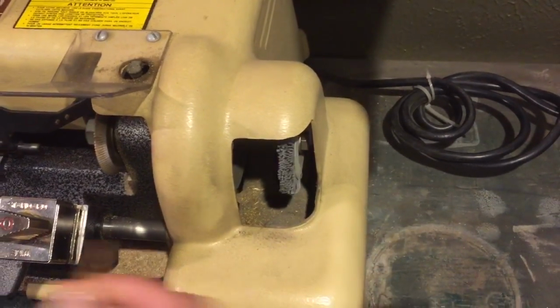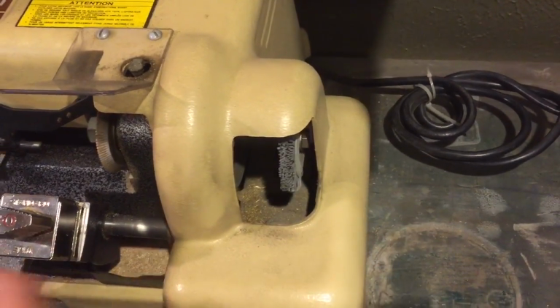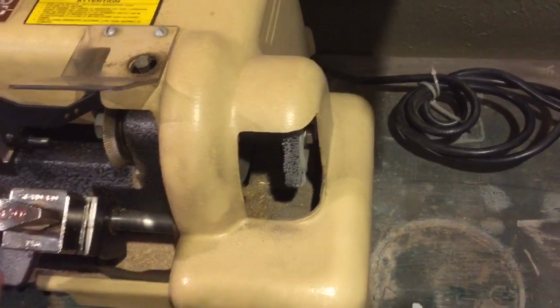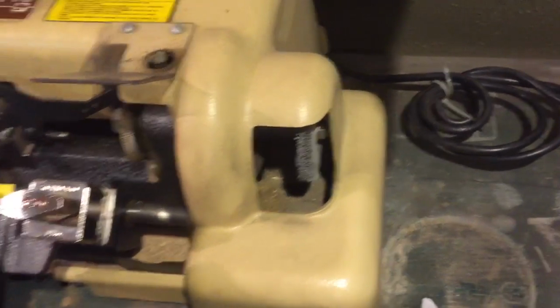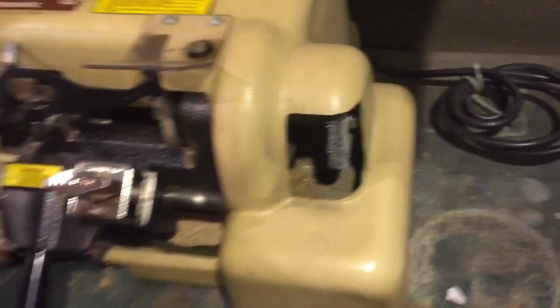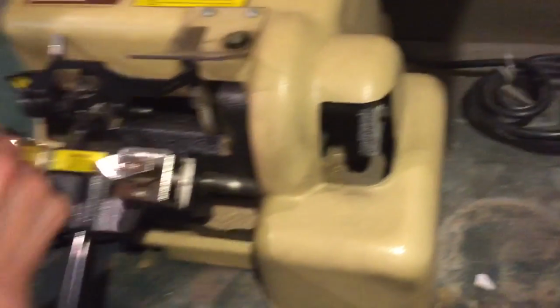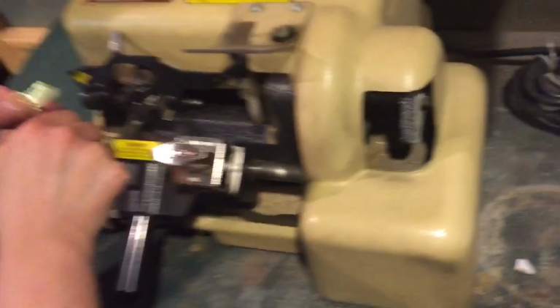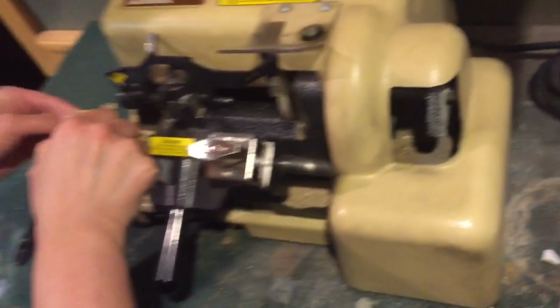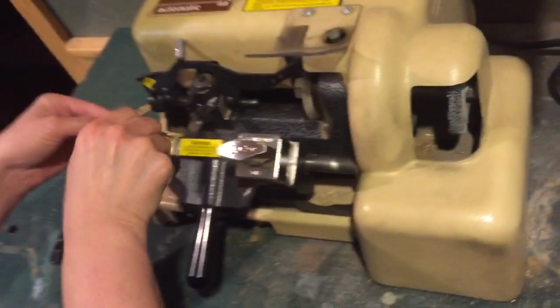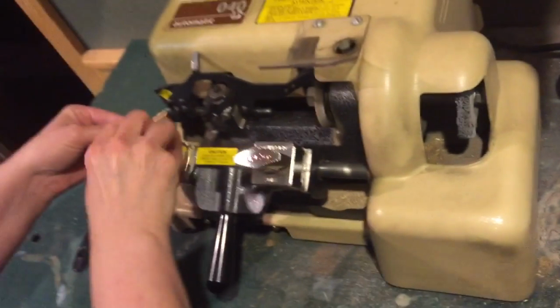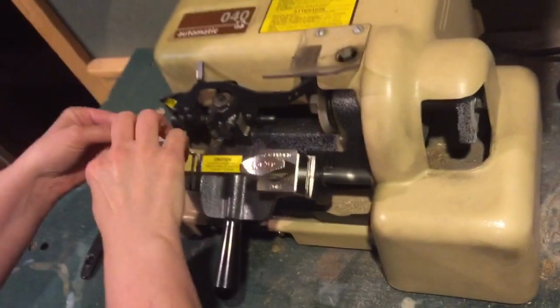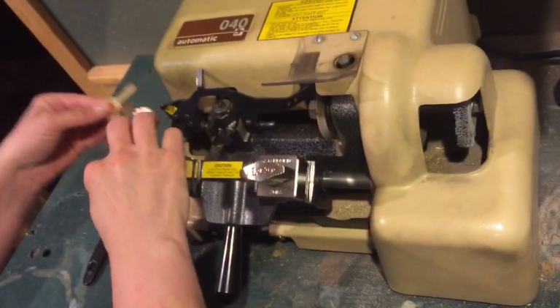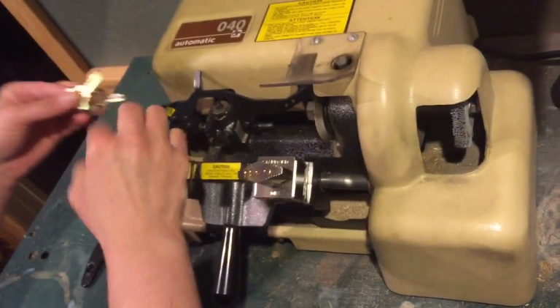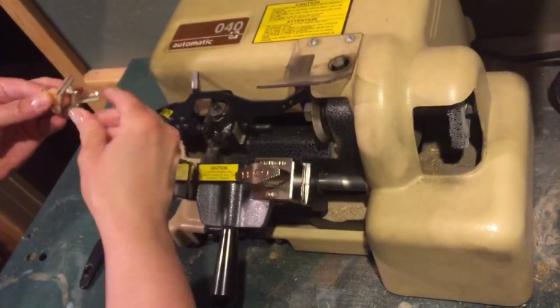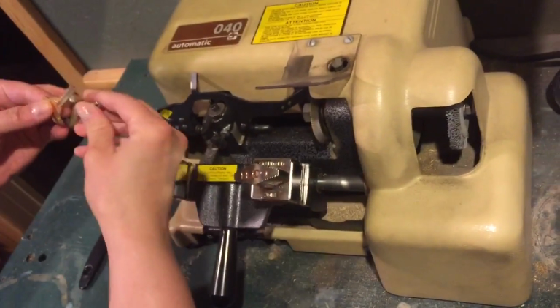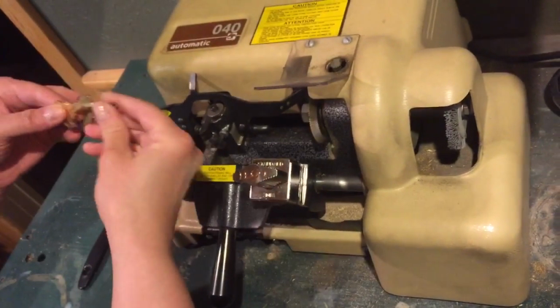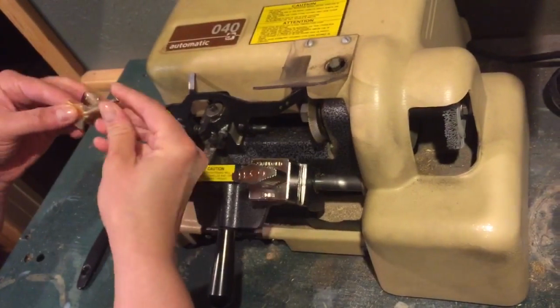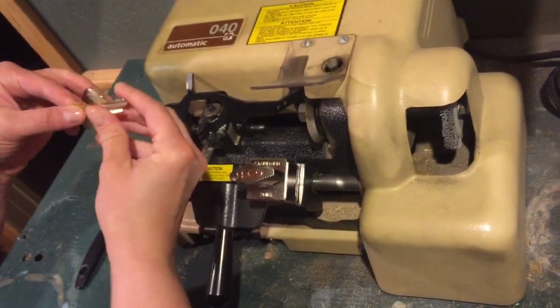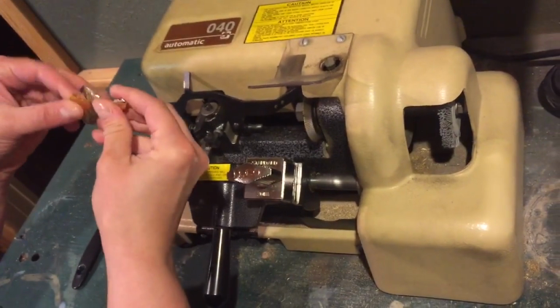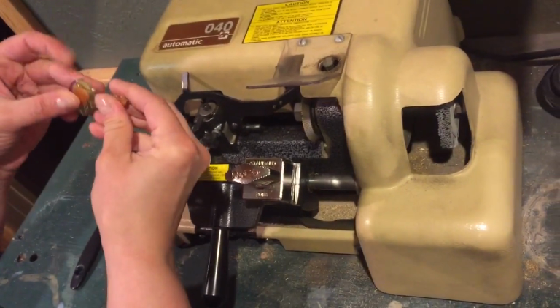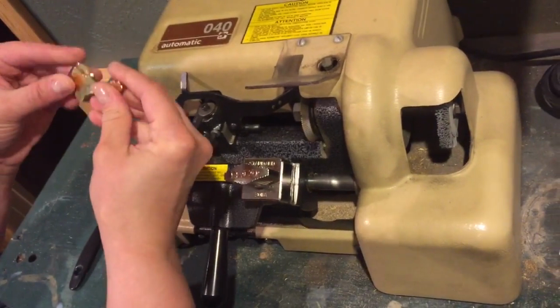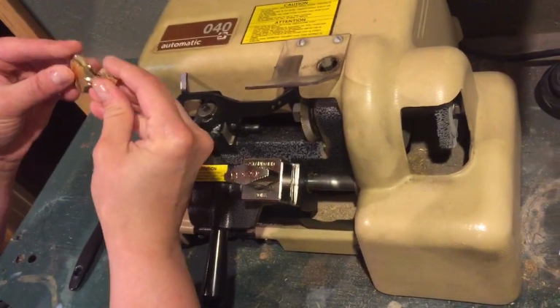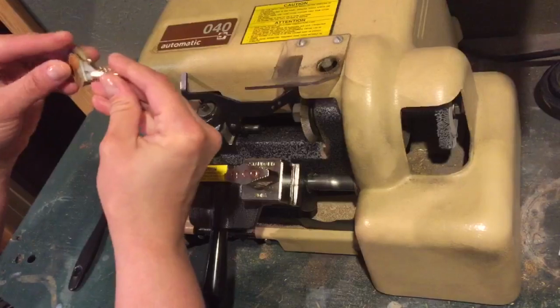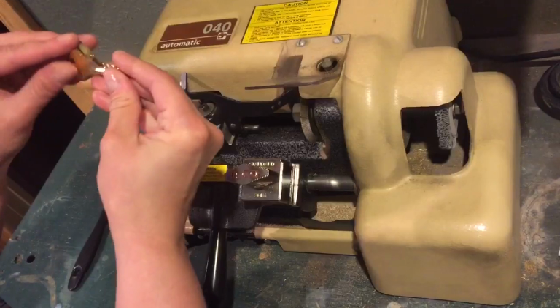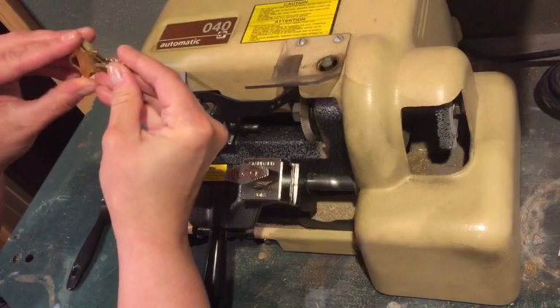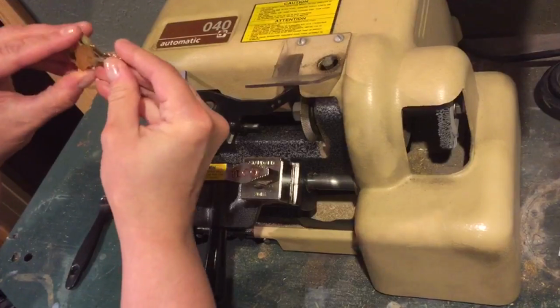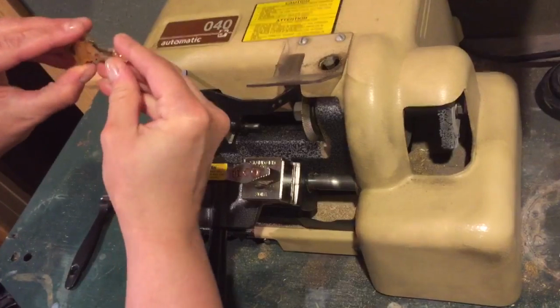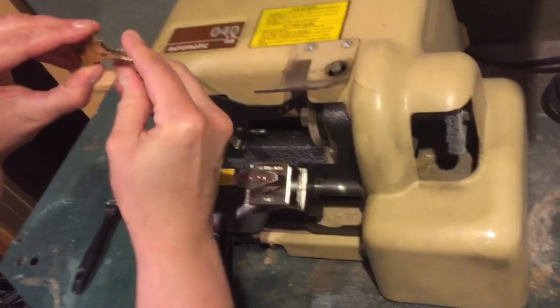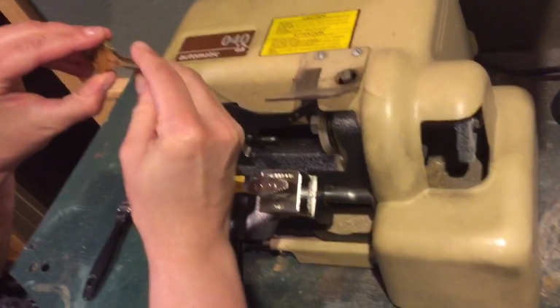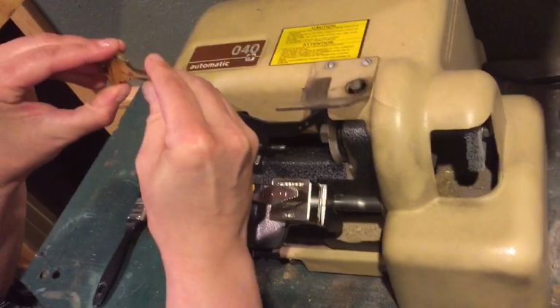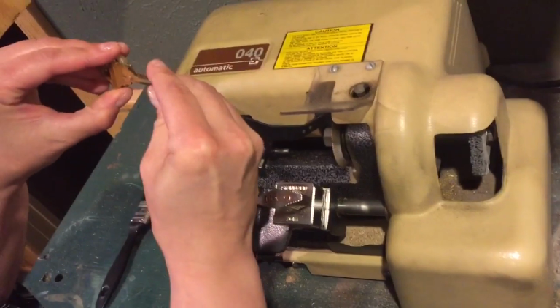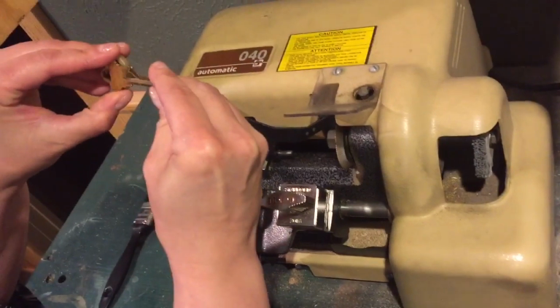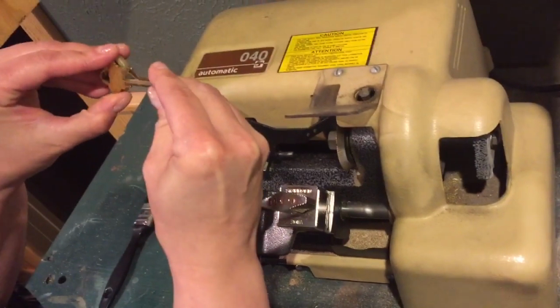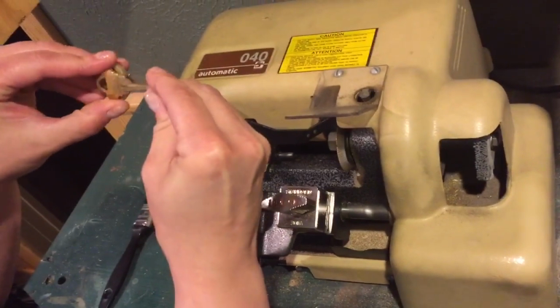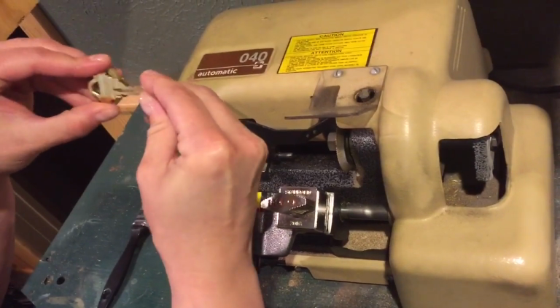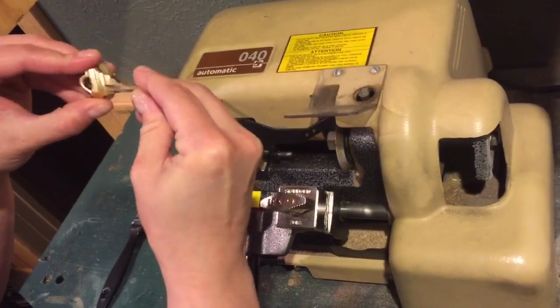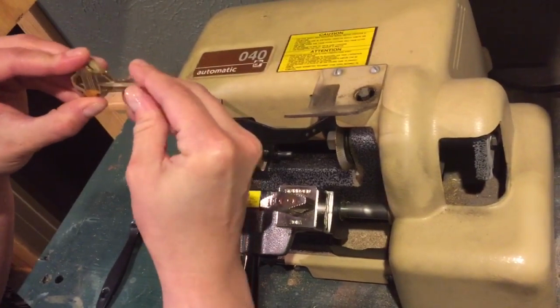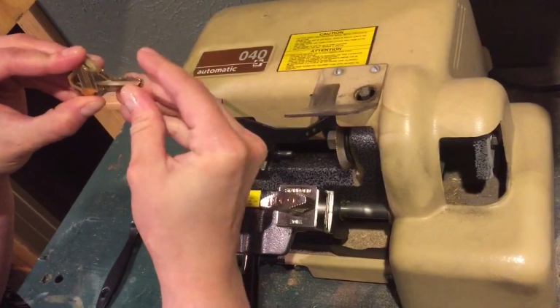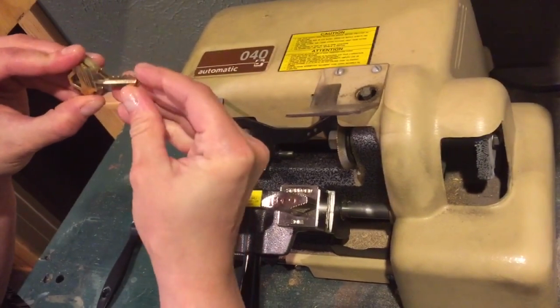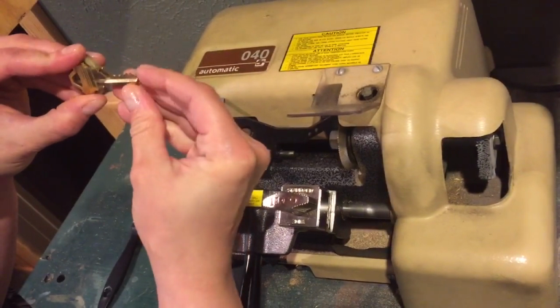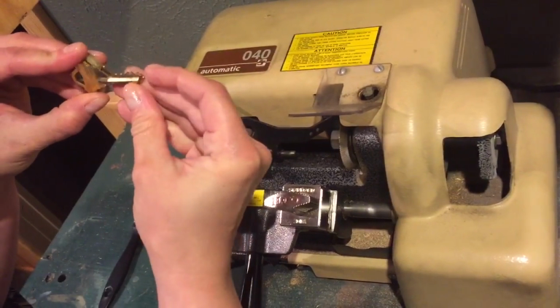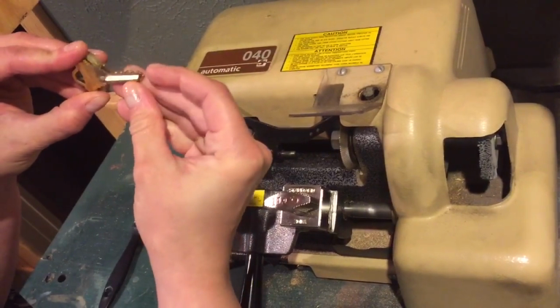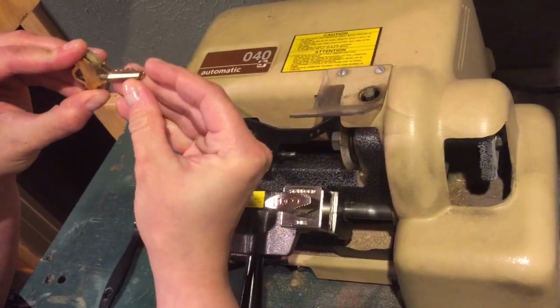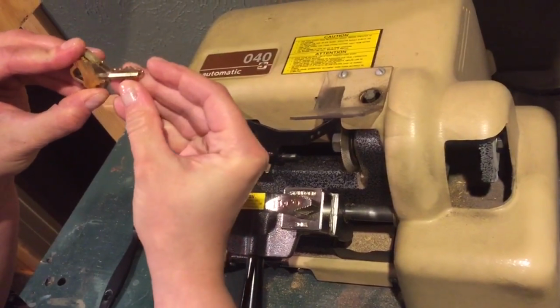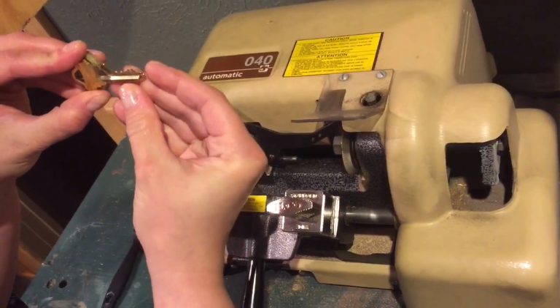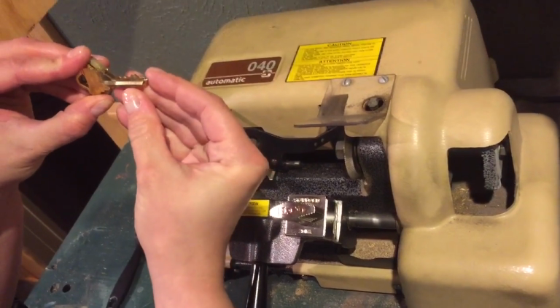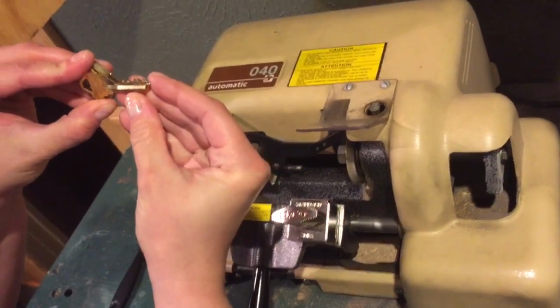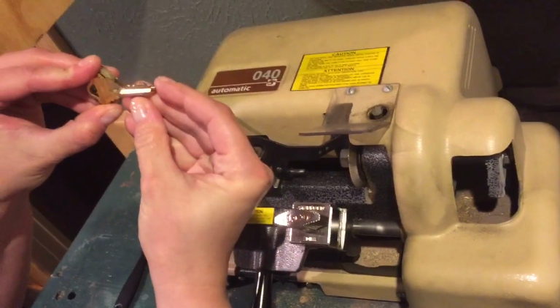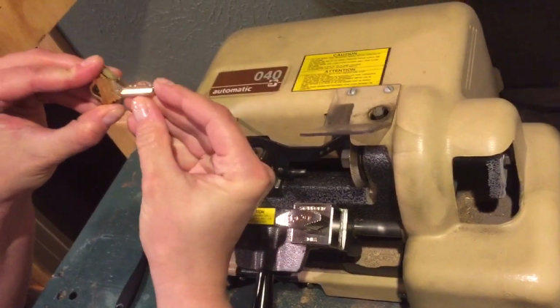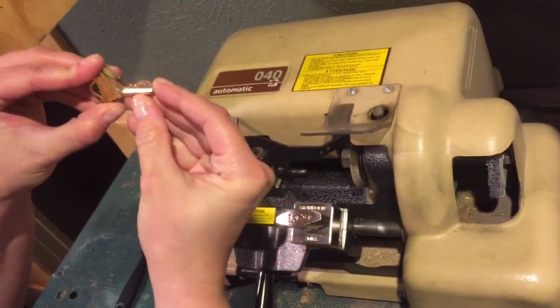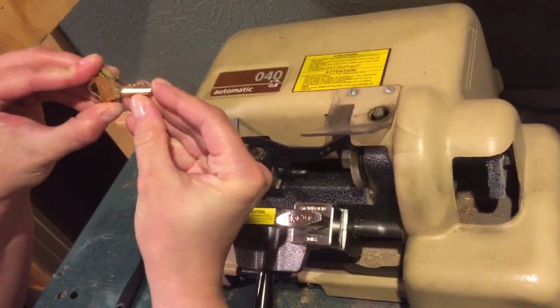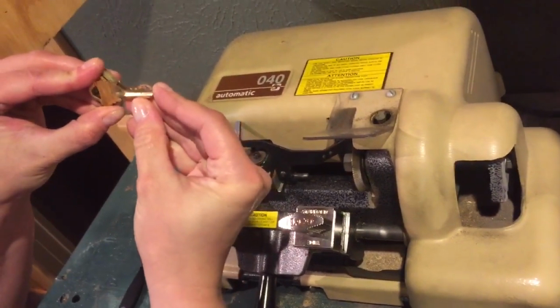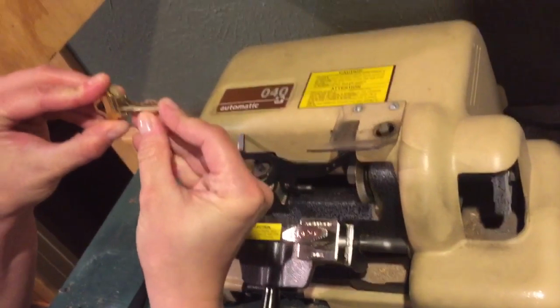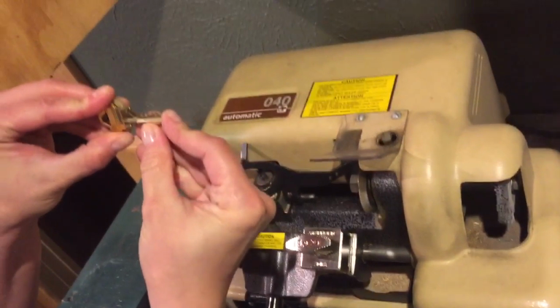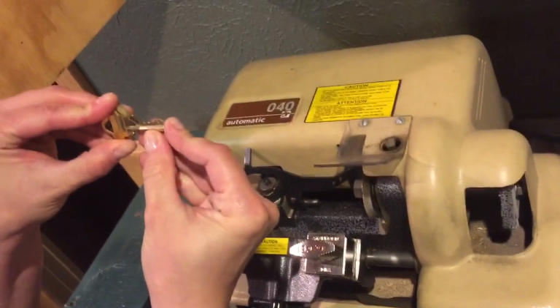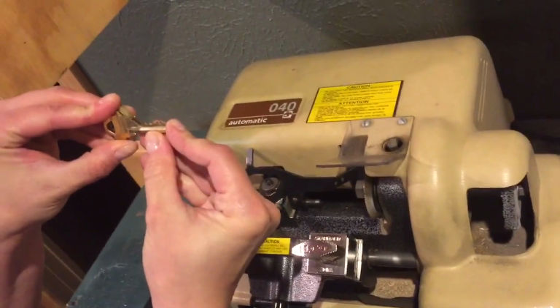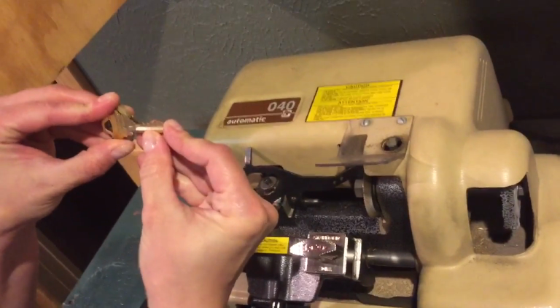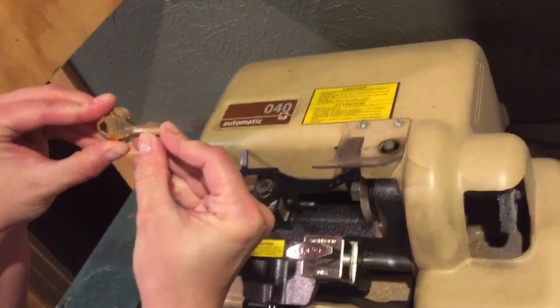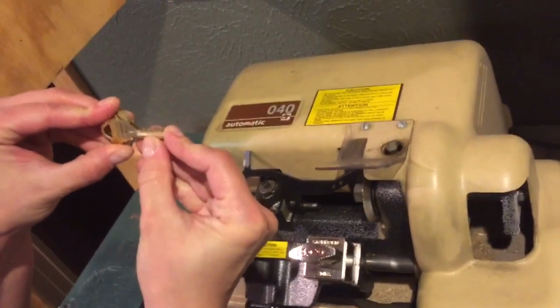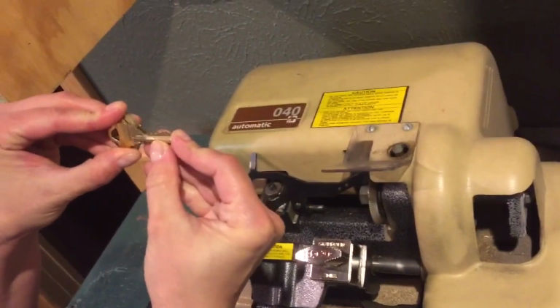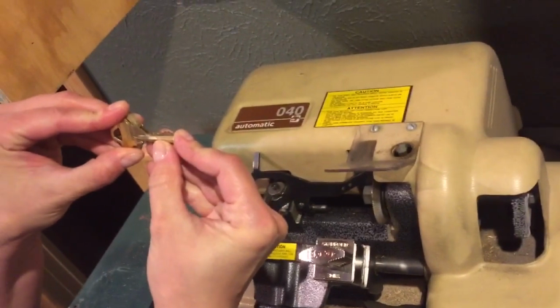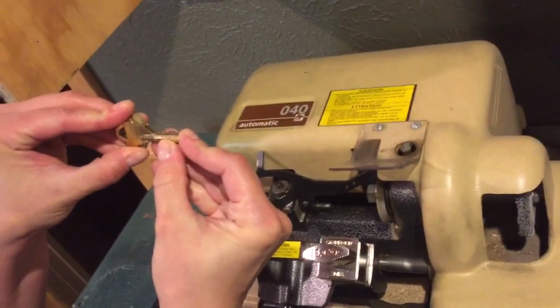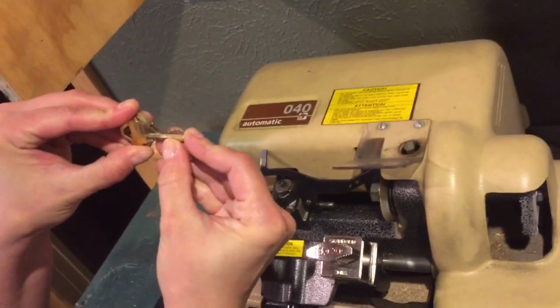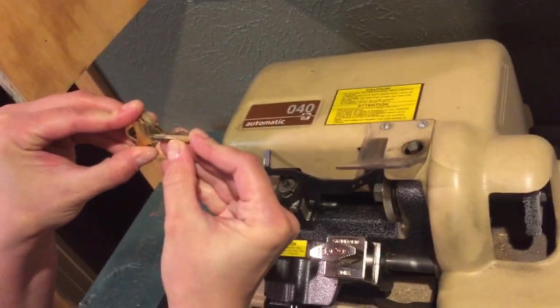And when you're done, your sample key should exactly match your master key.